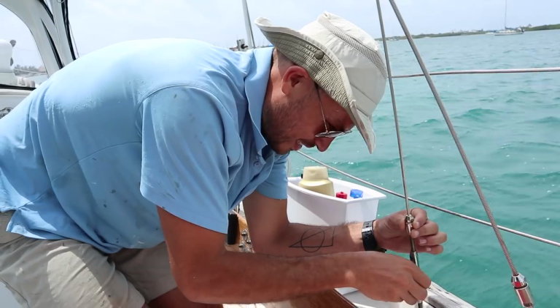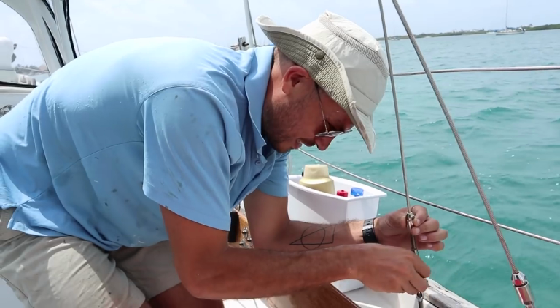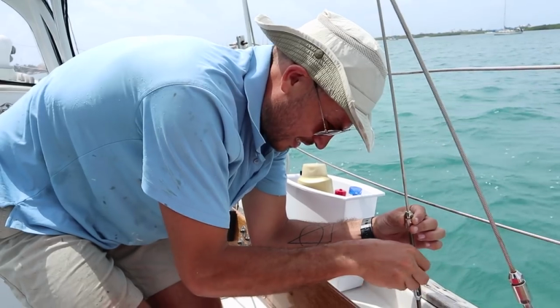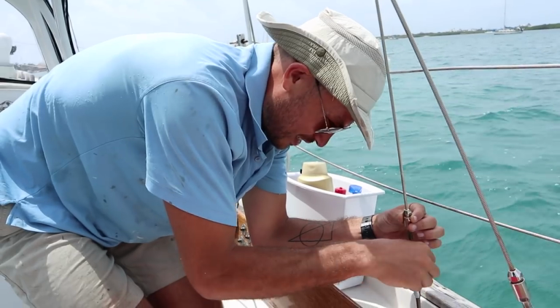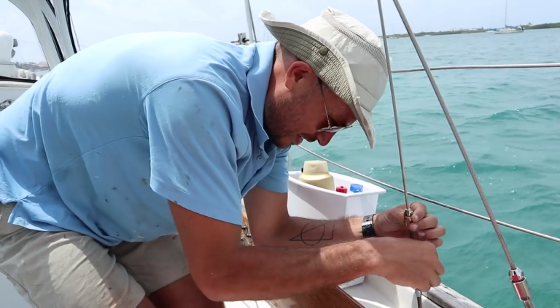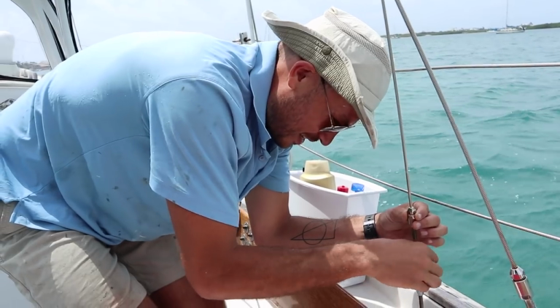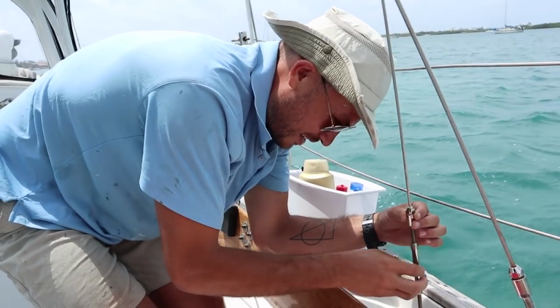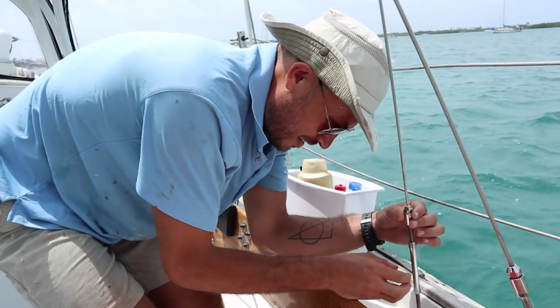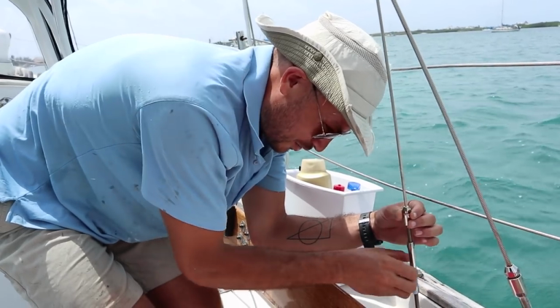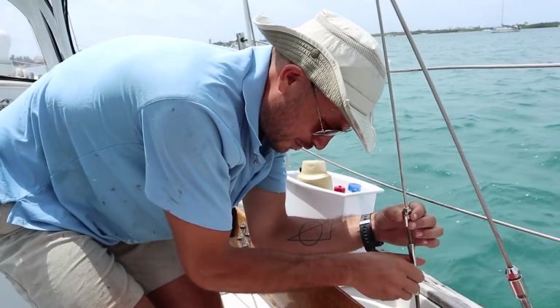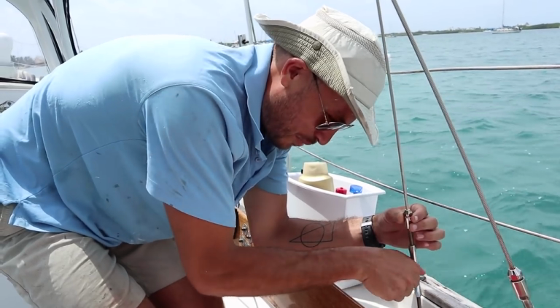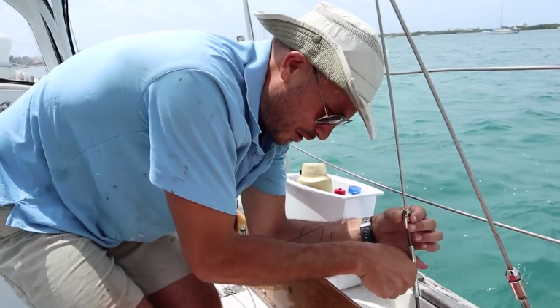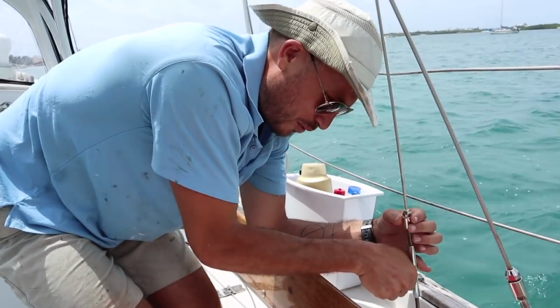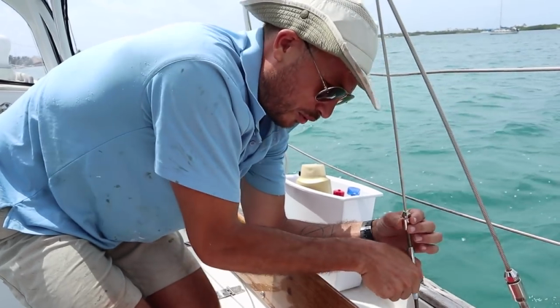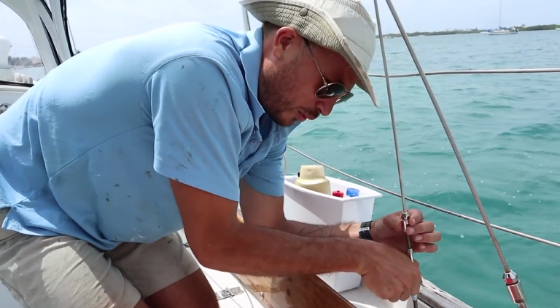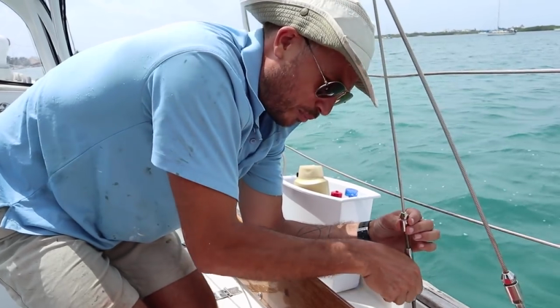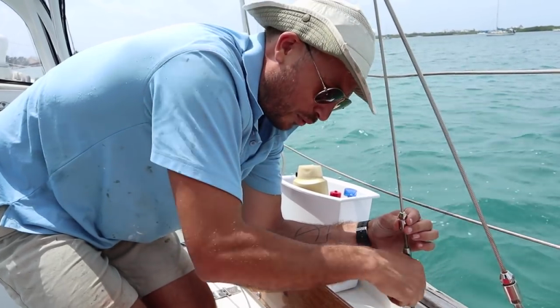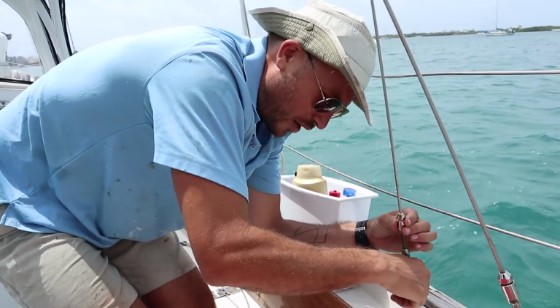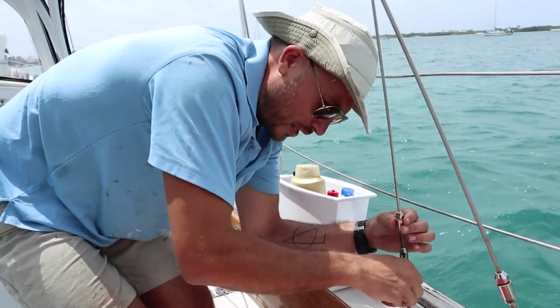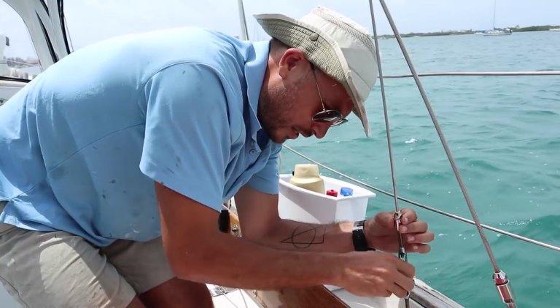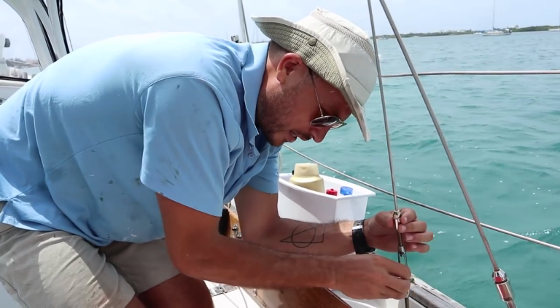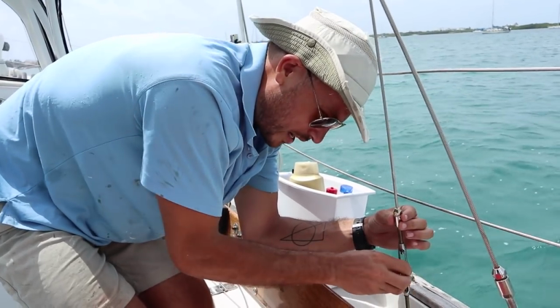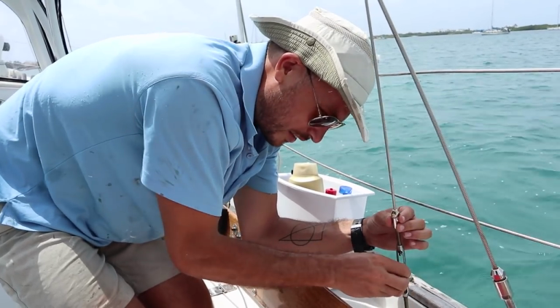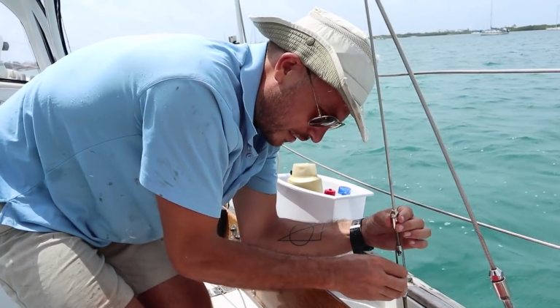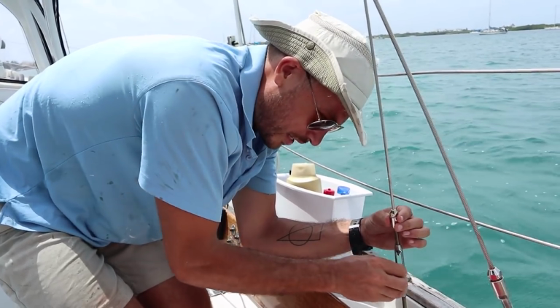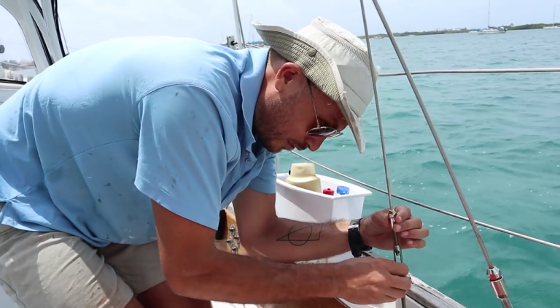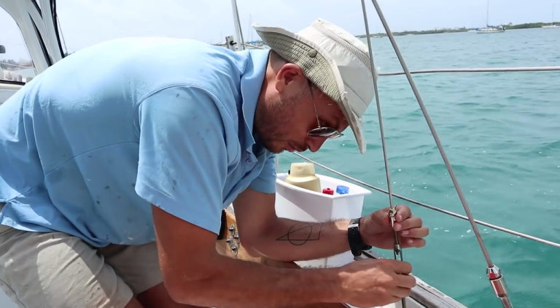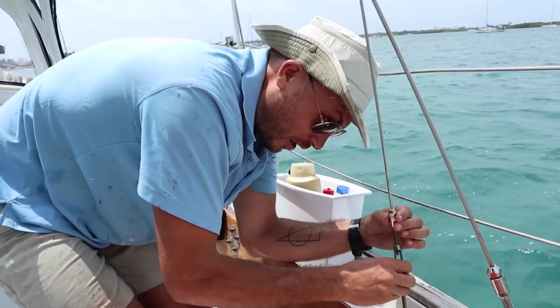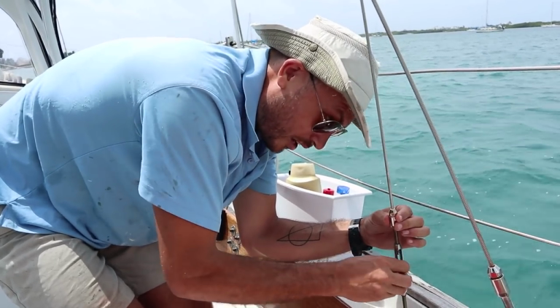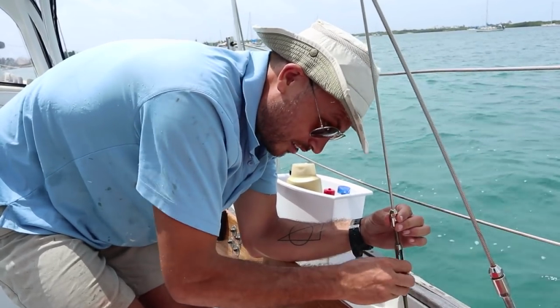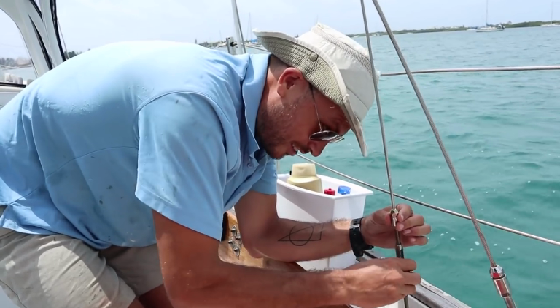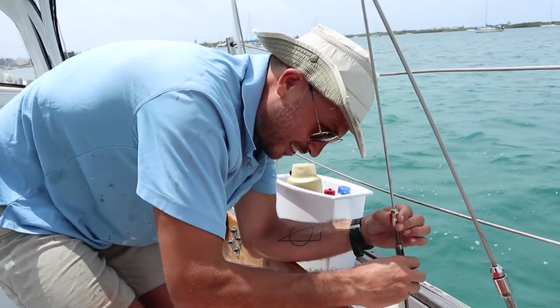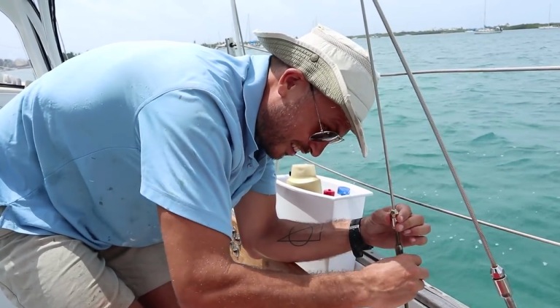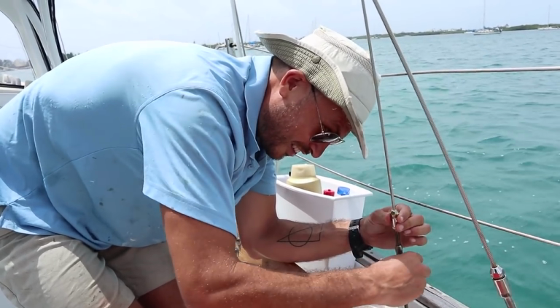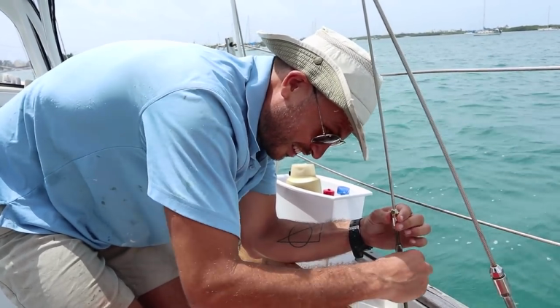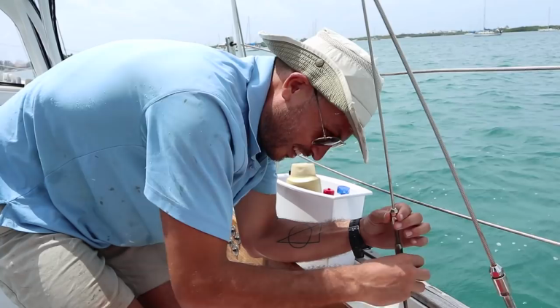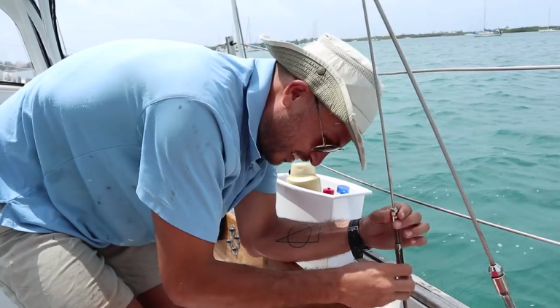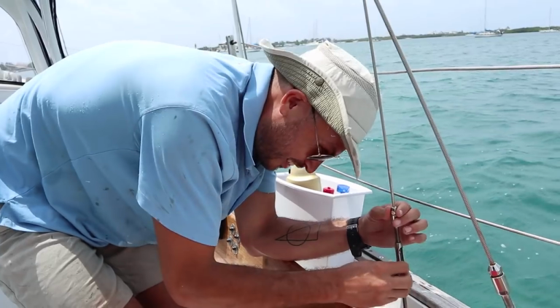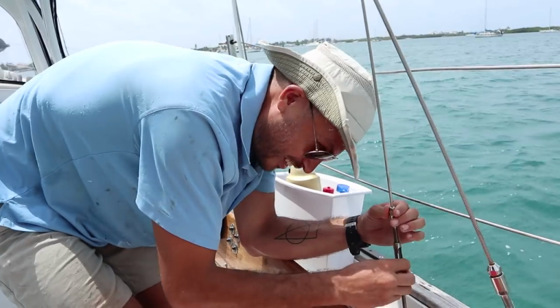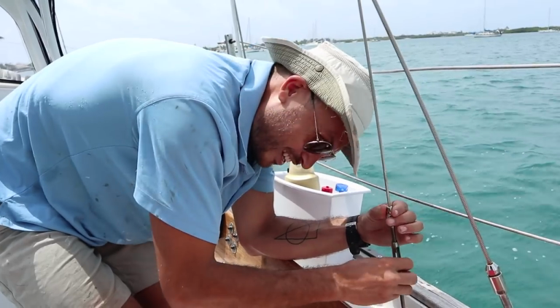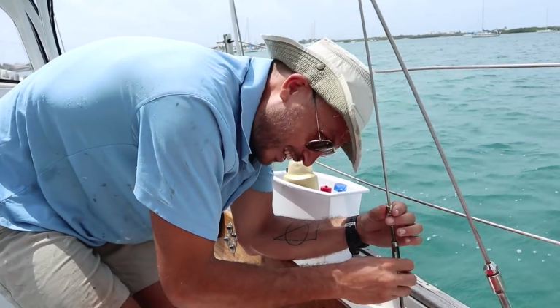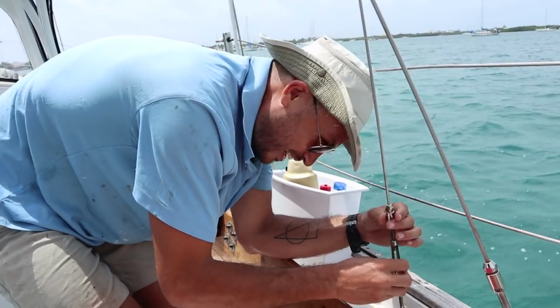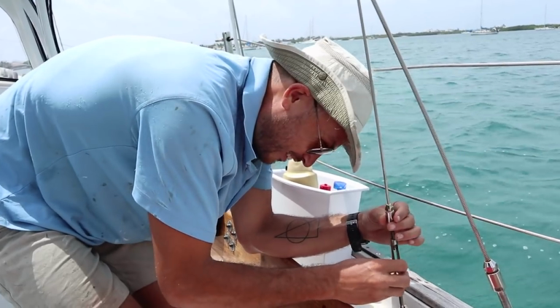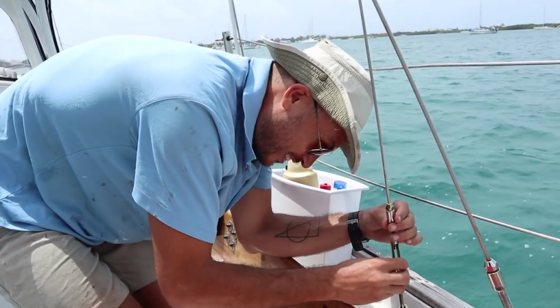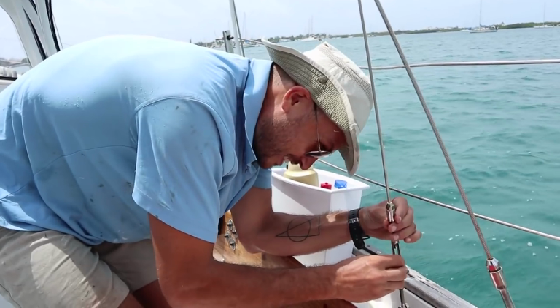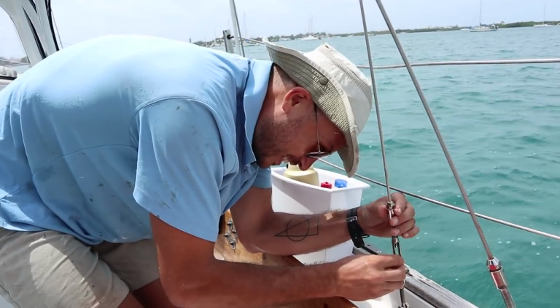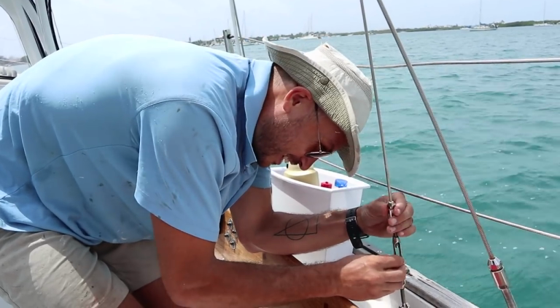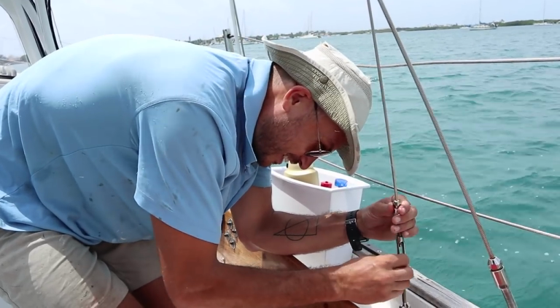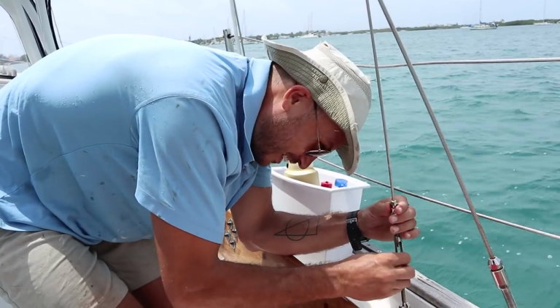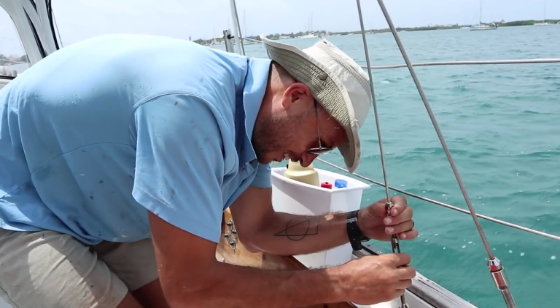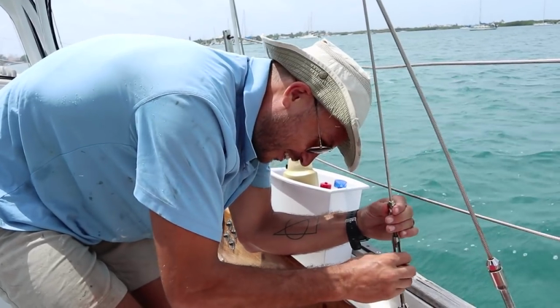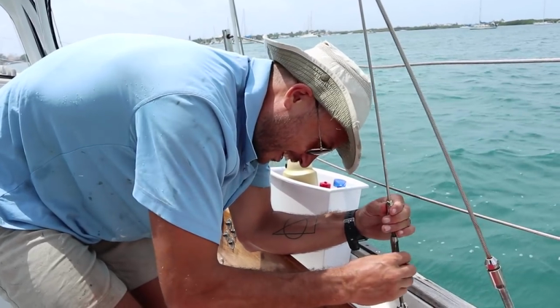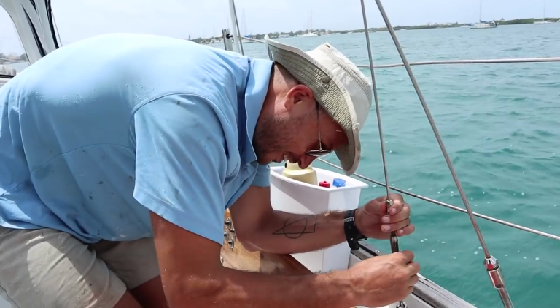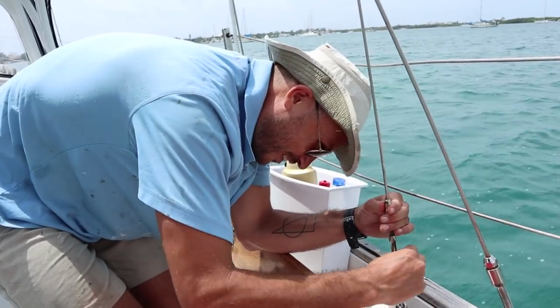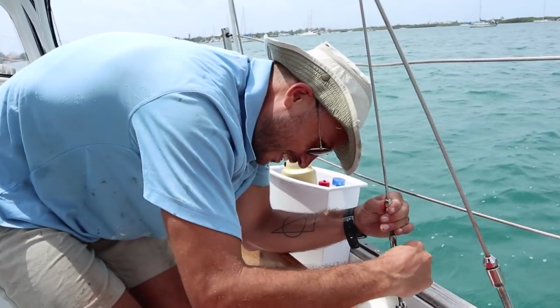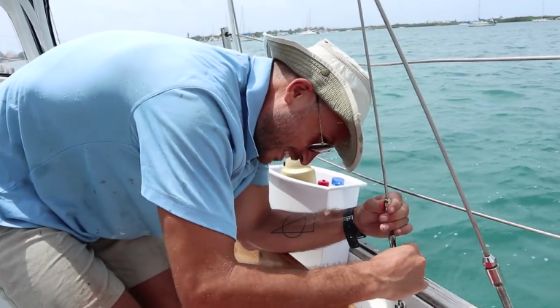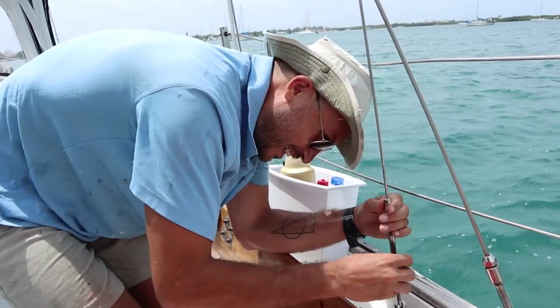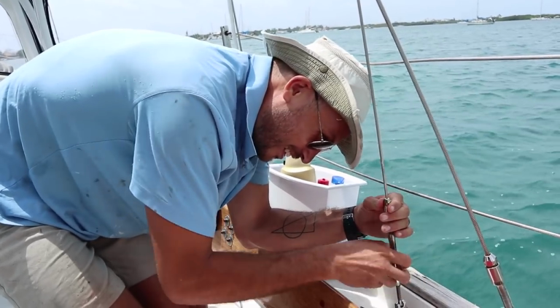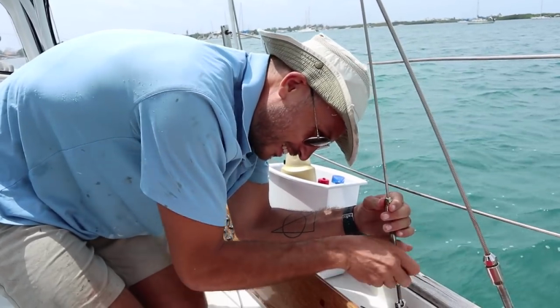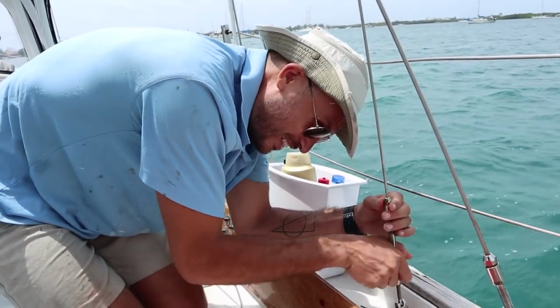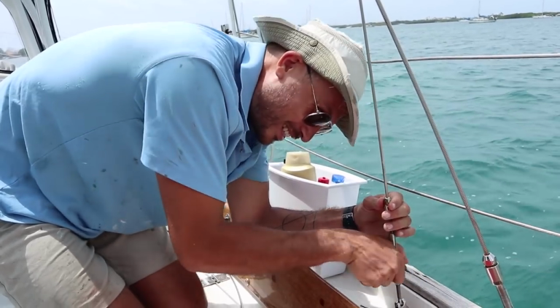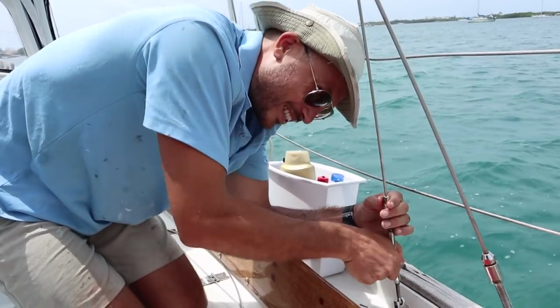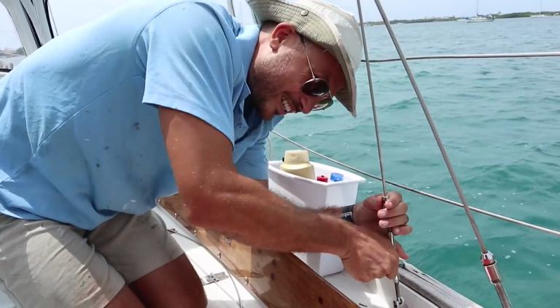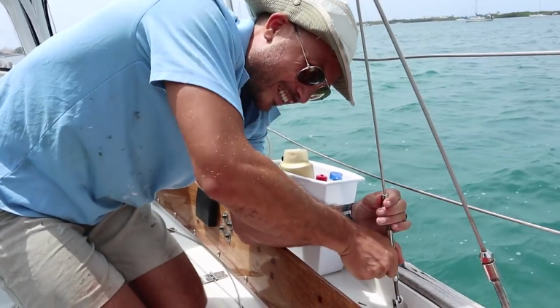Now is the part where we pray that I got the length right. That would suck. Although I can already tell - that's good.